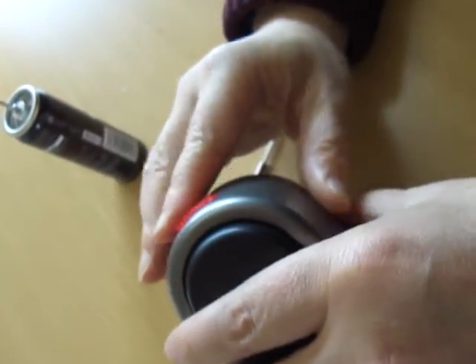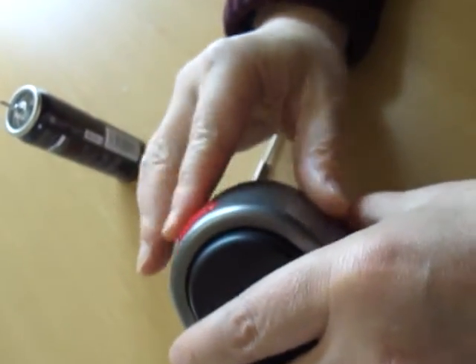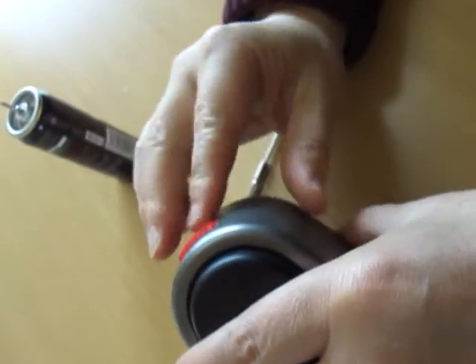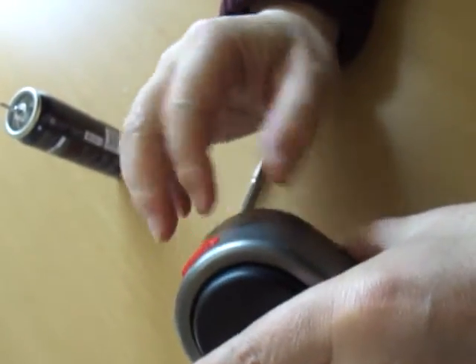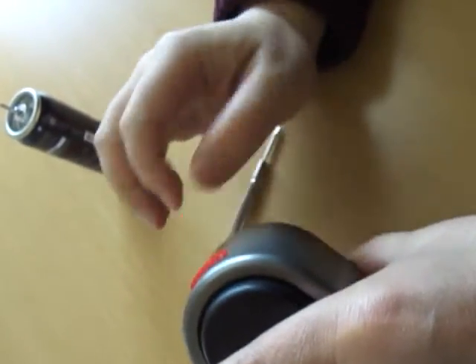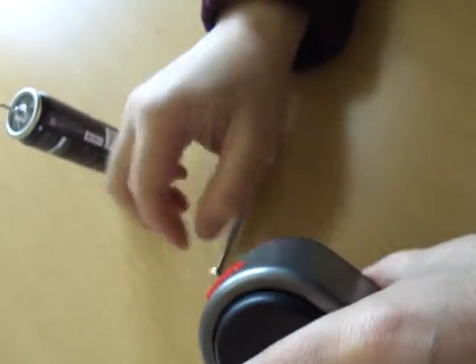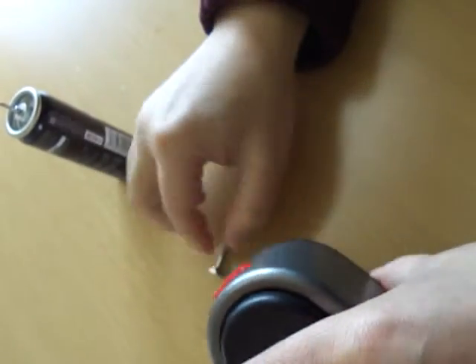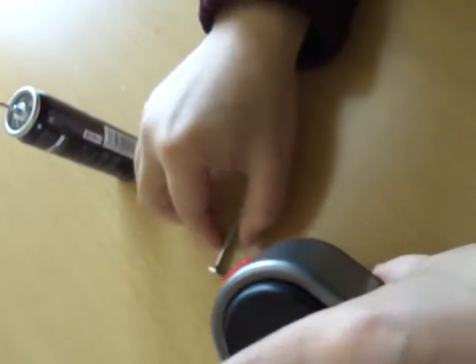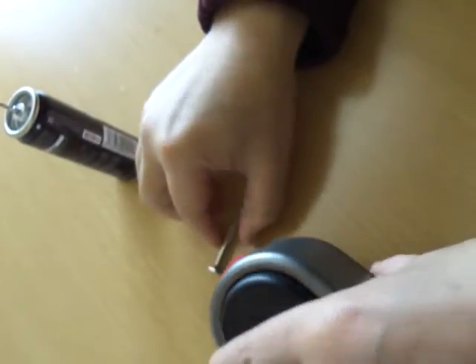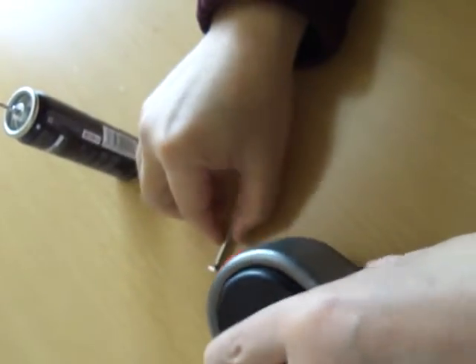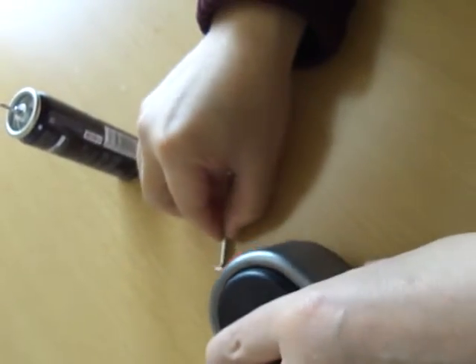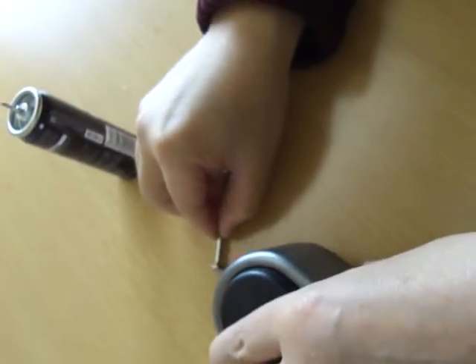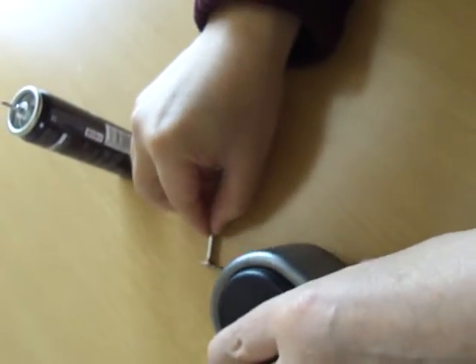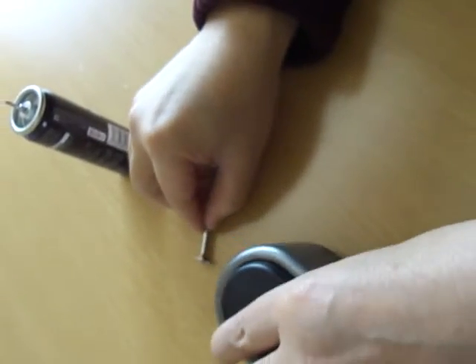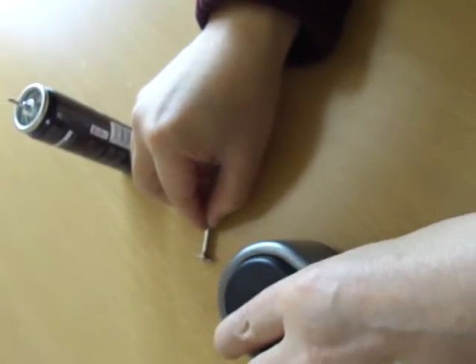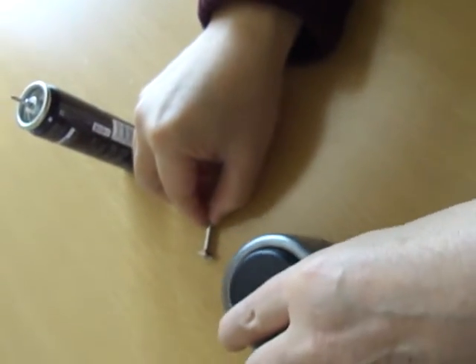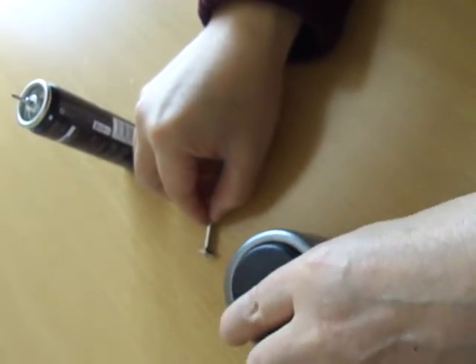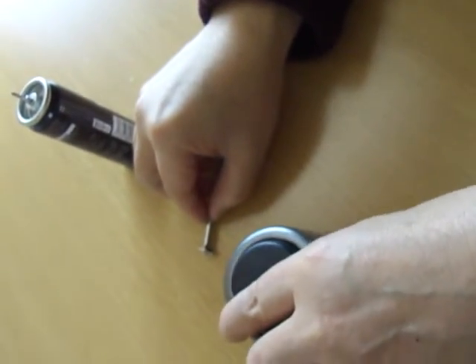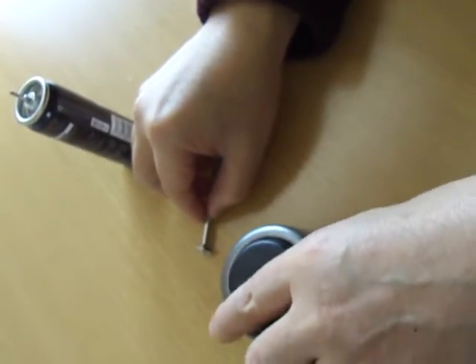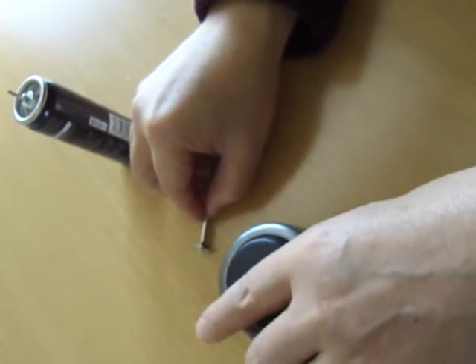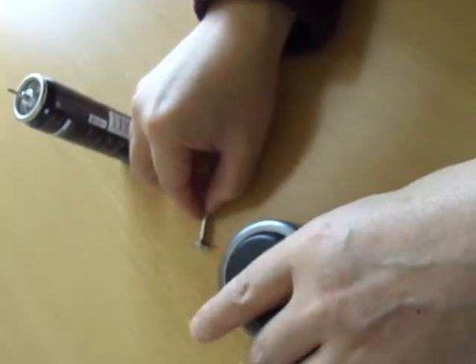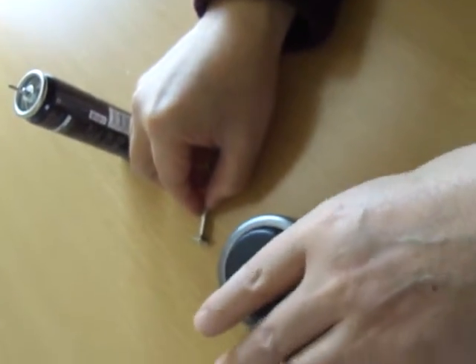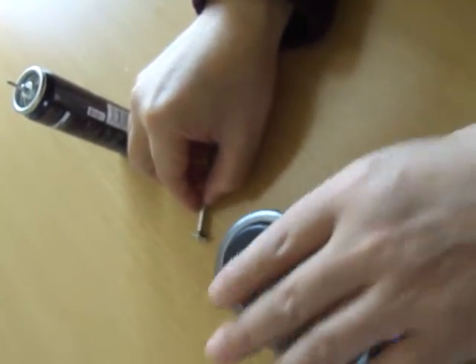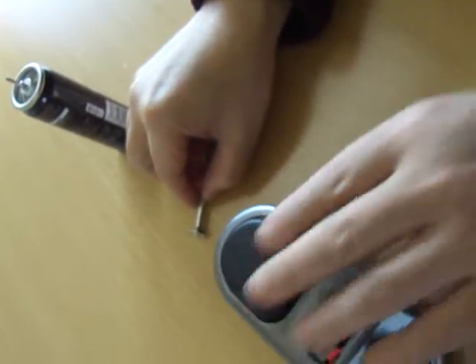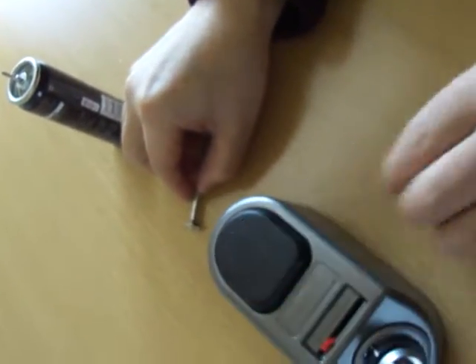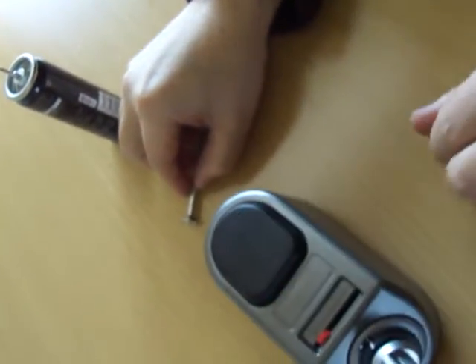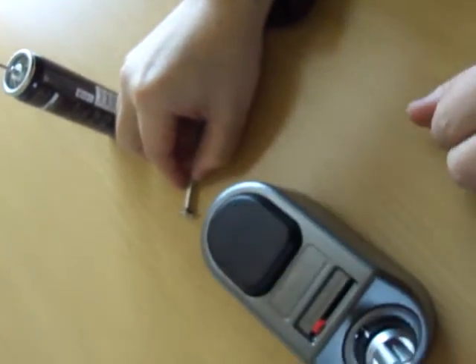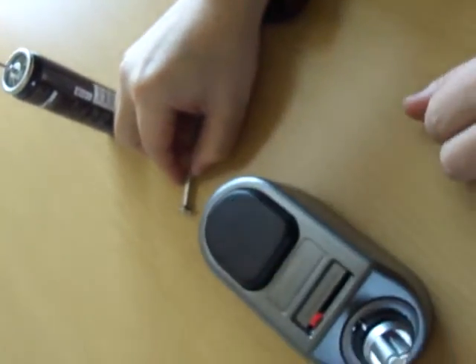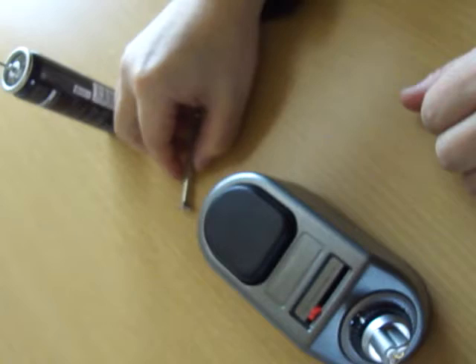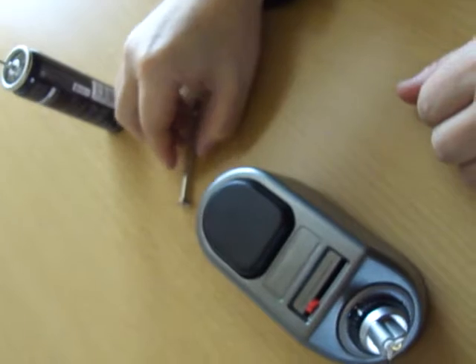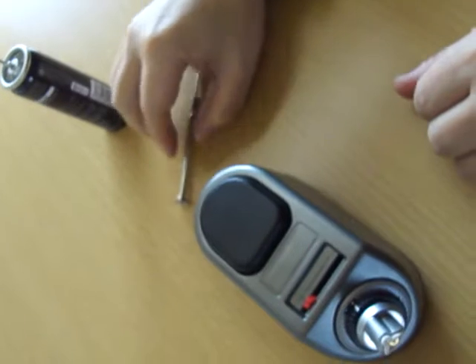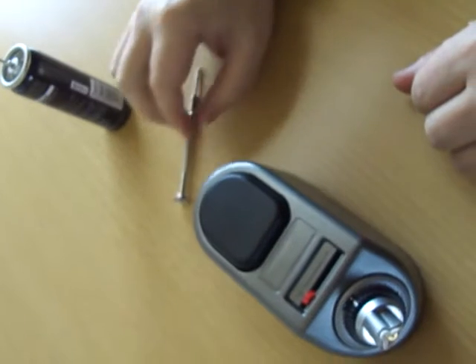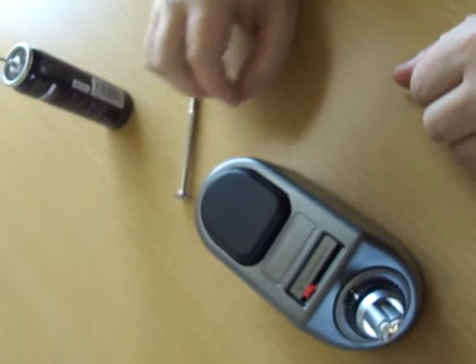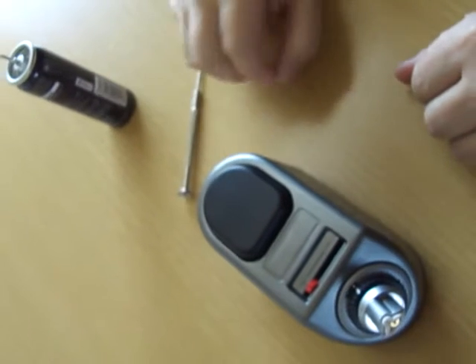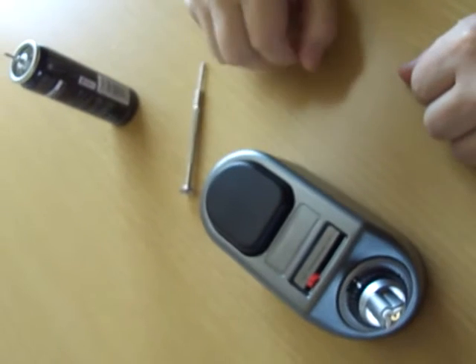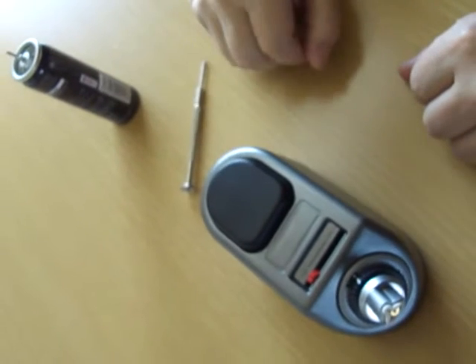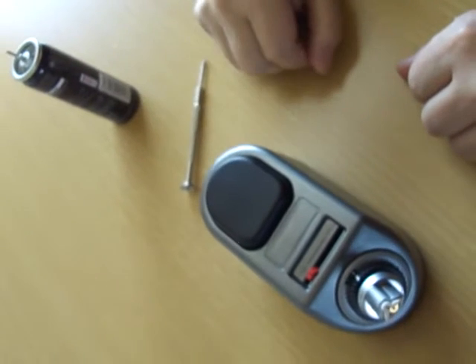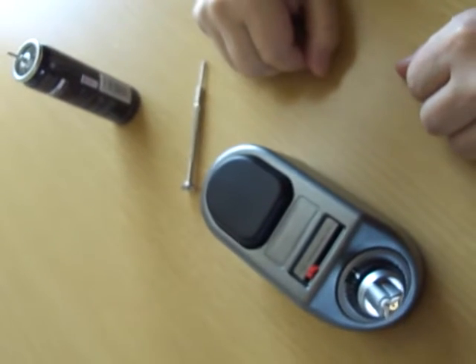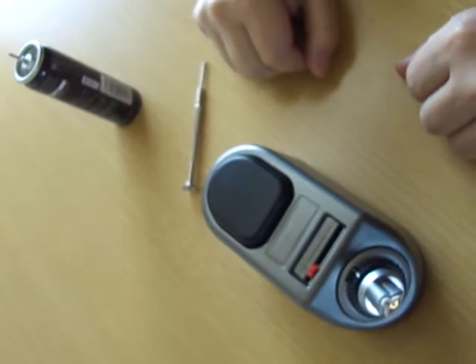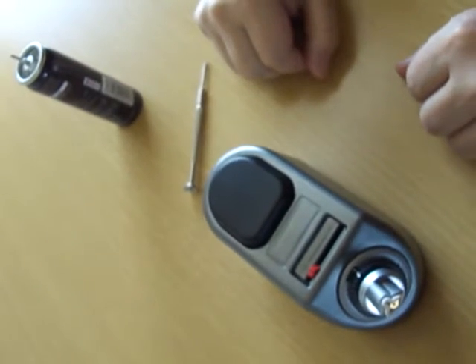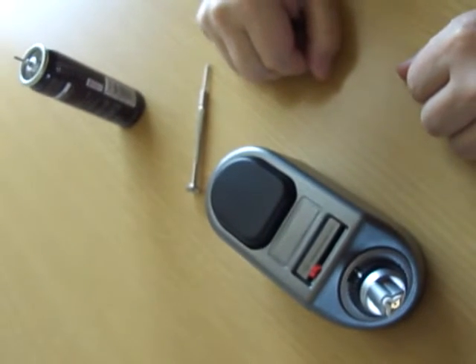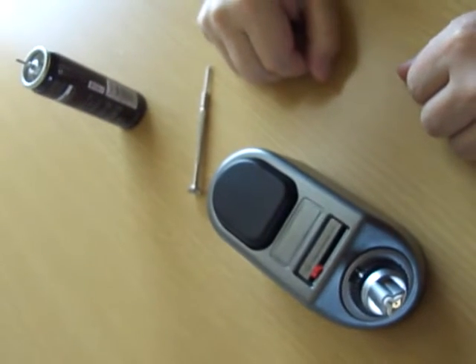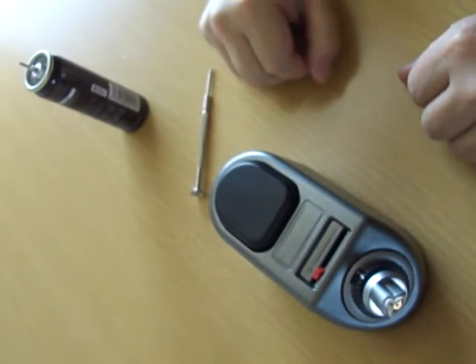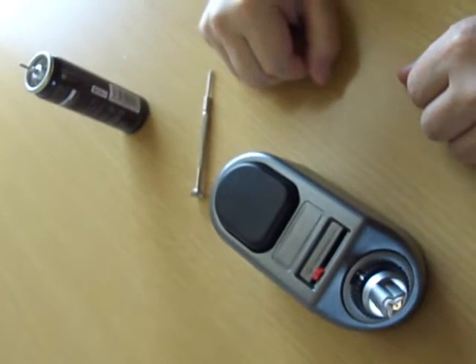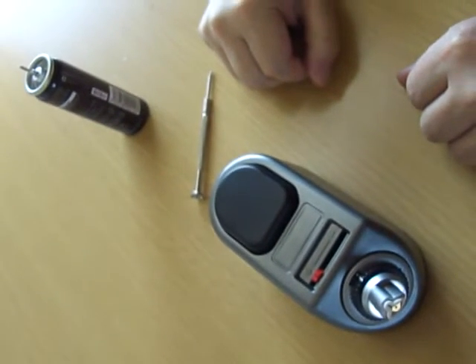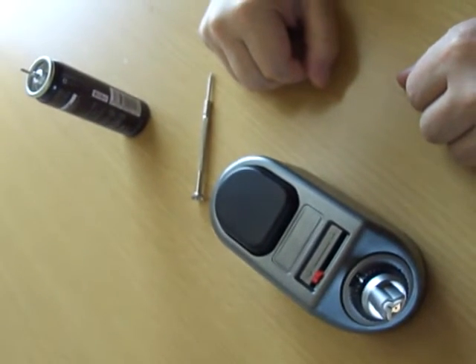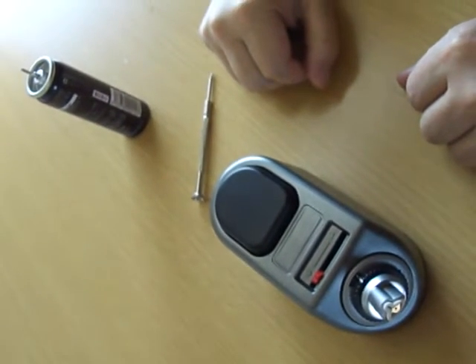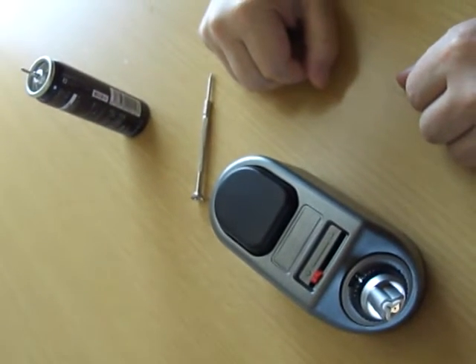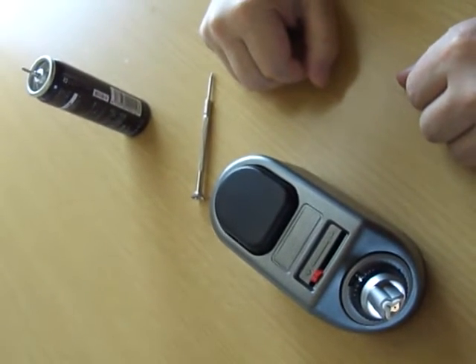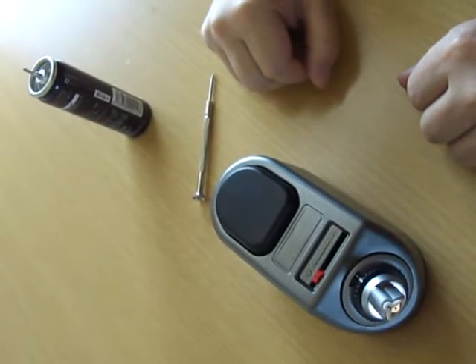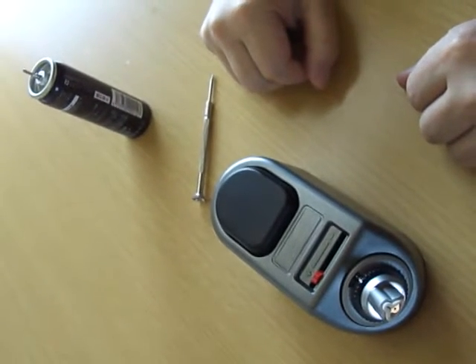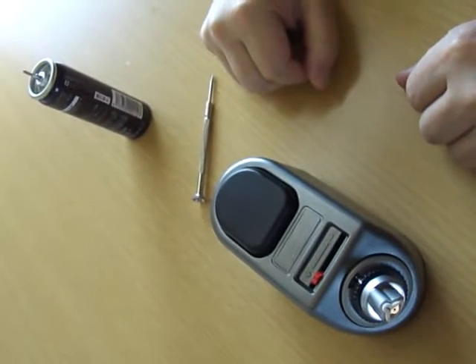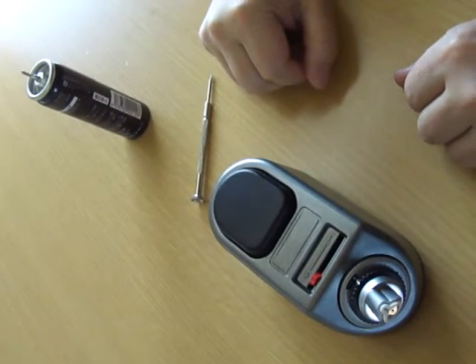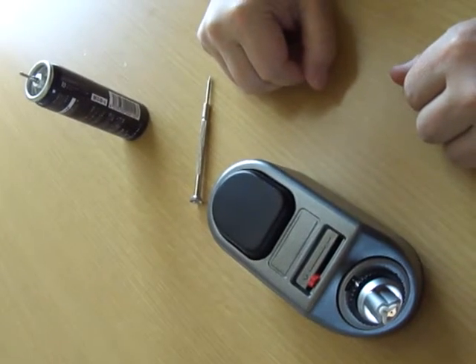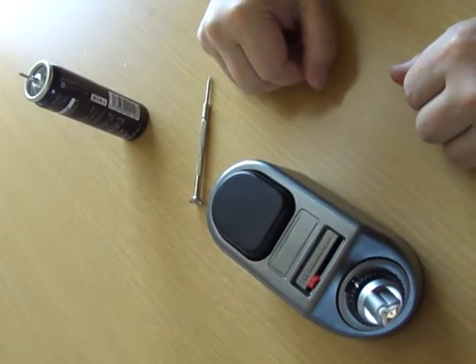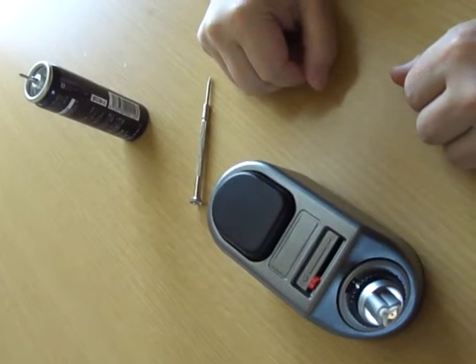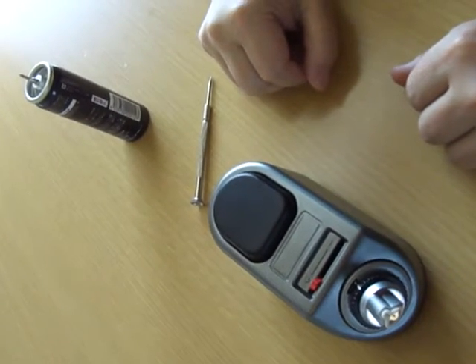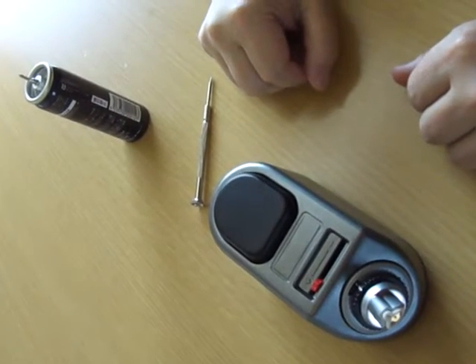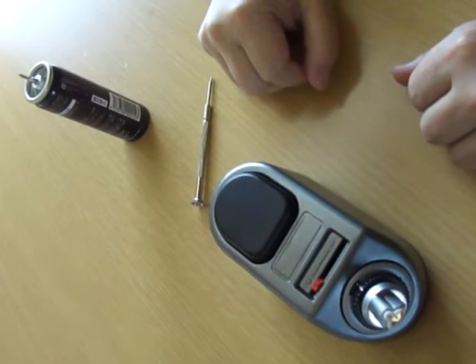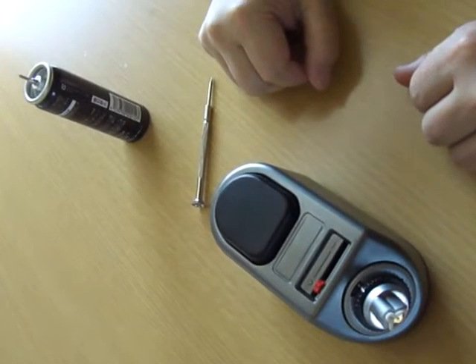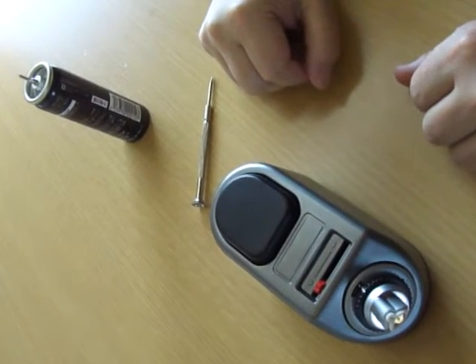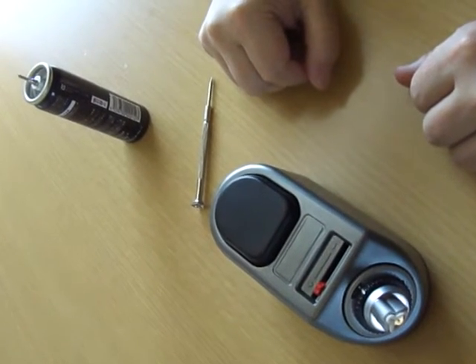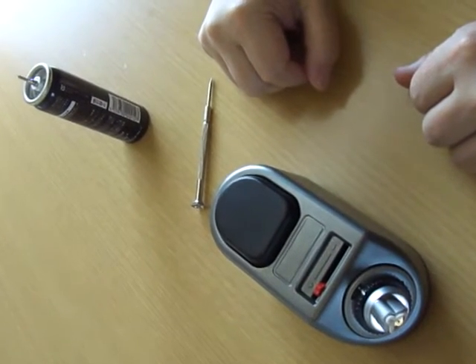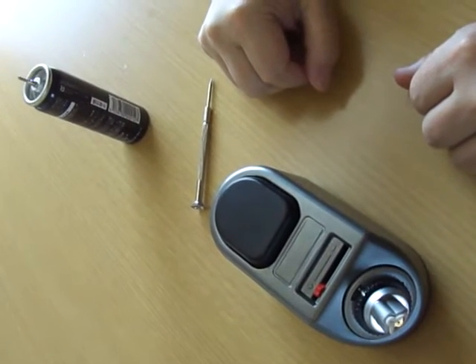For ignition, please wait about 5 minutes. Do not ignite immediately after refilling.